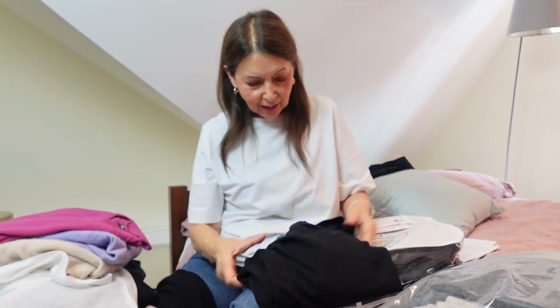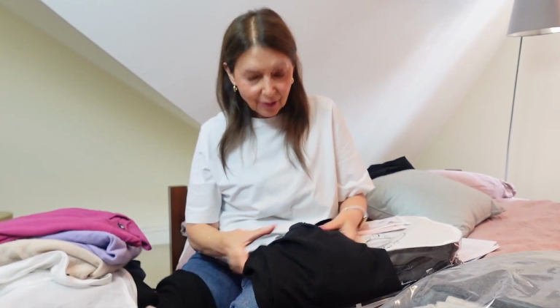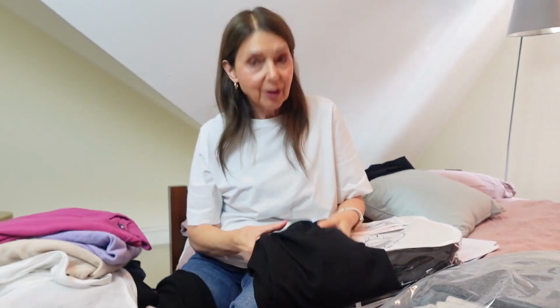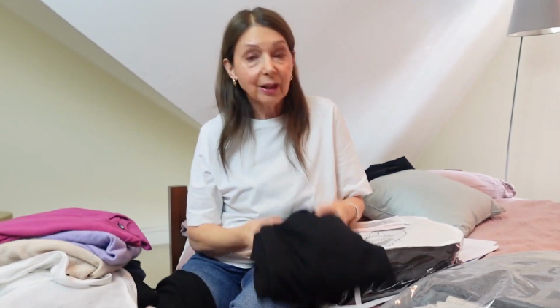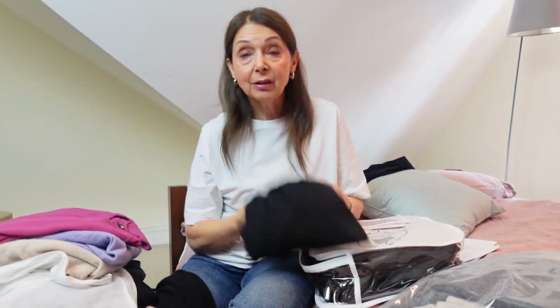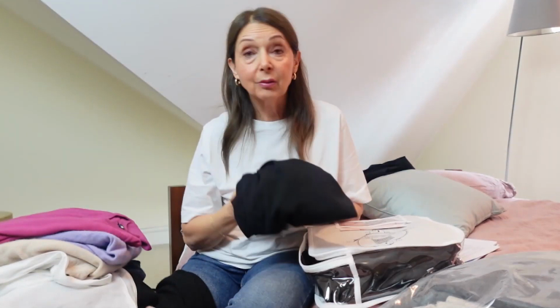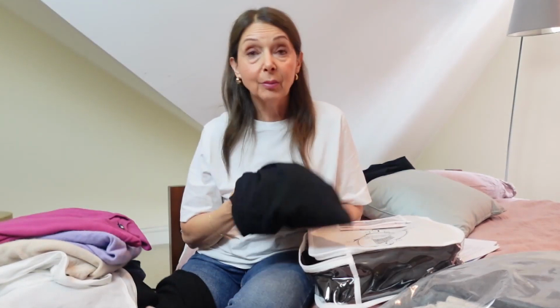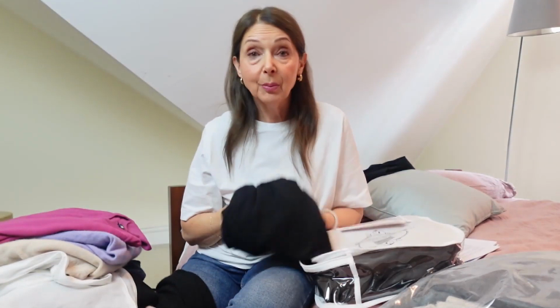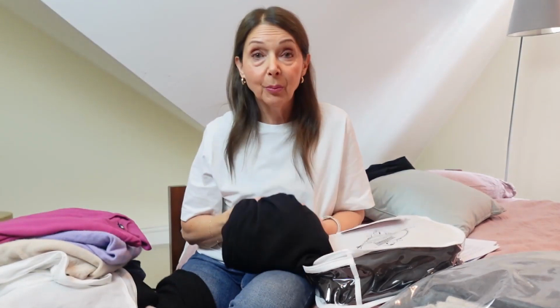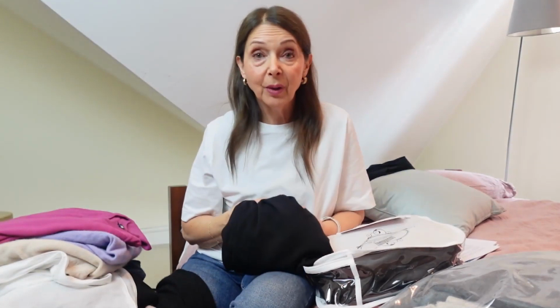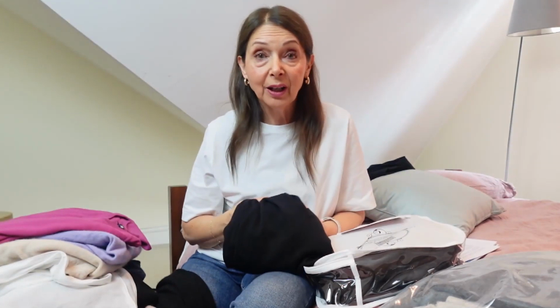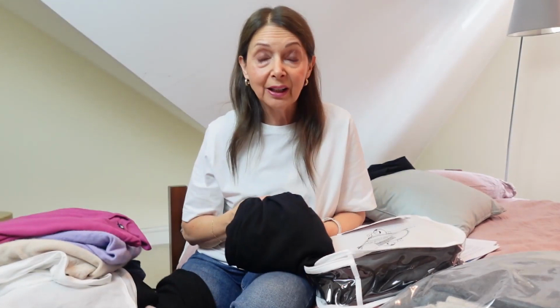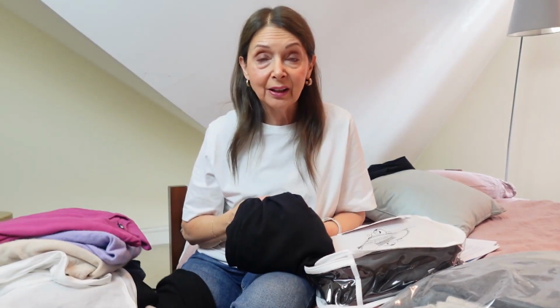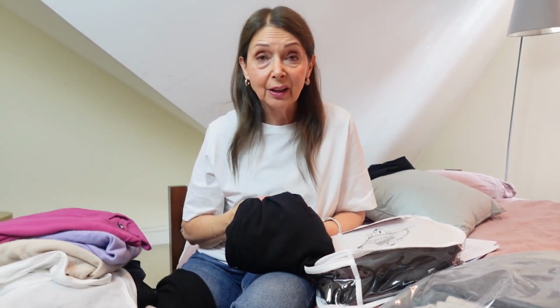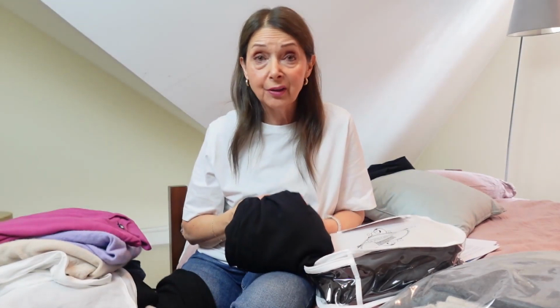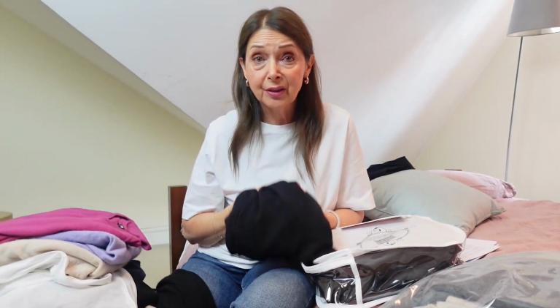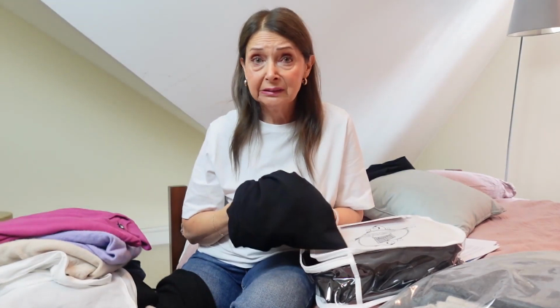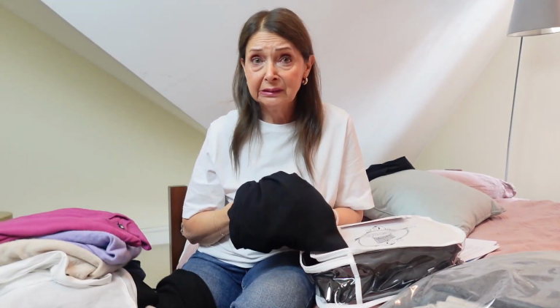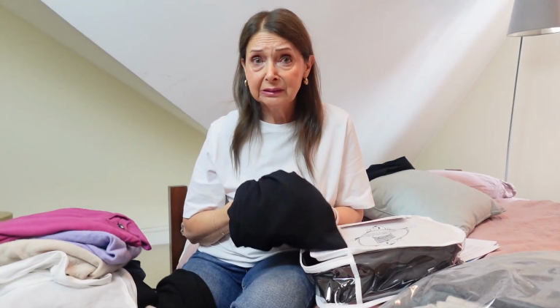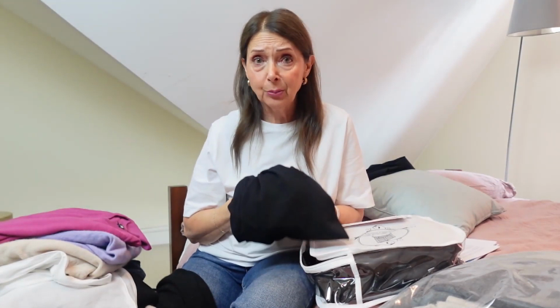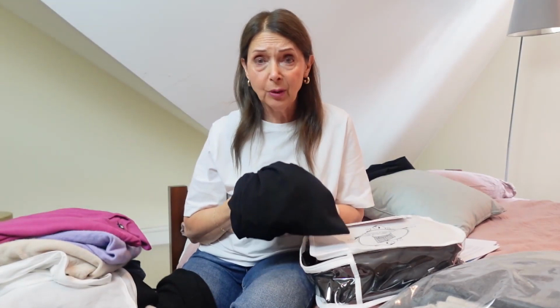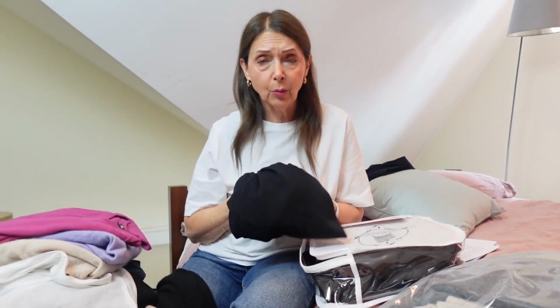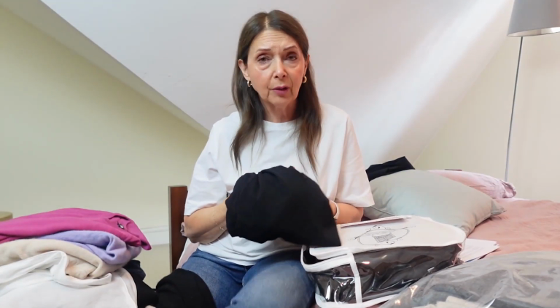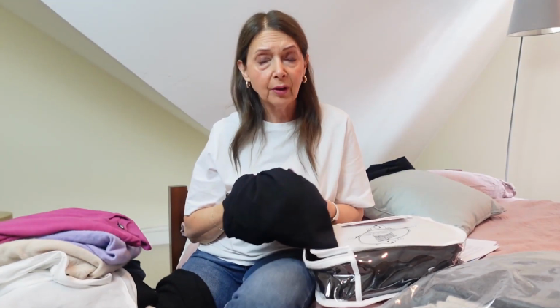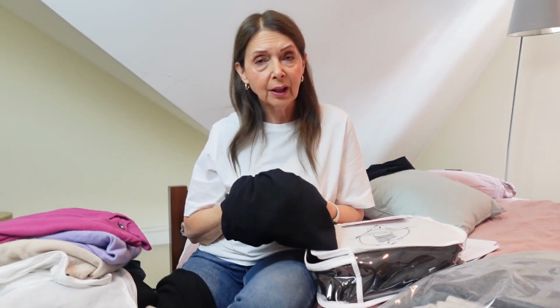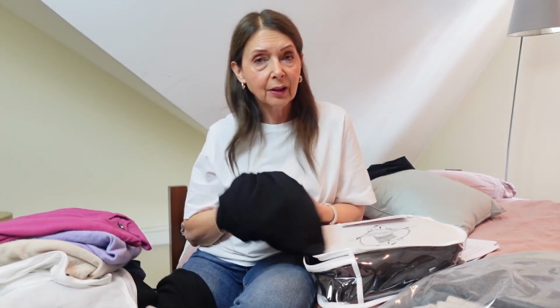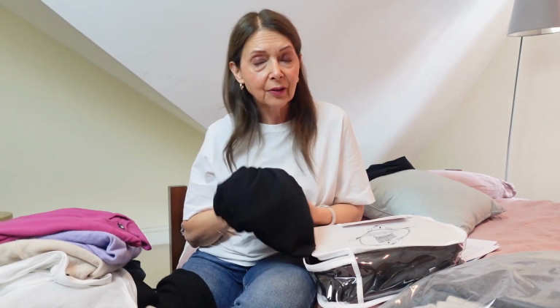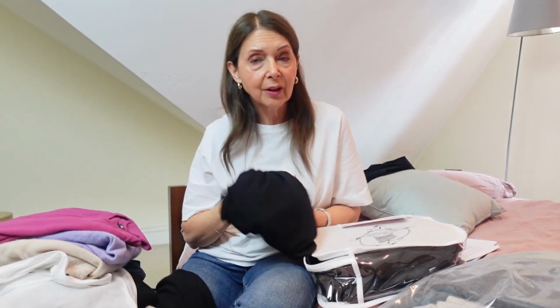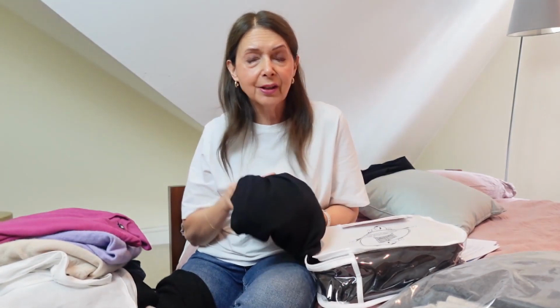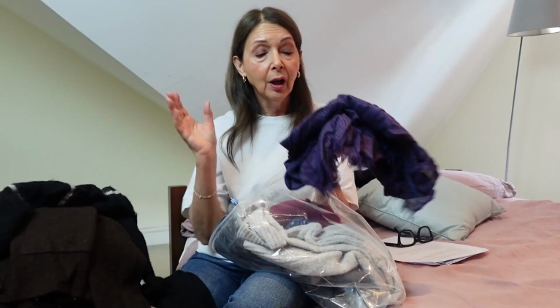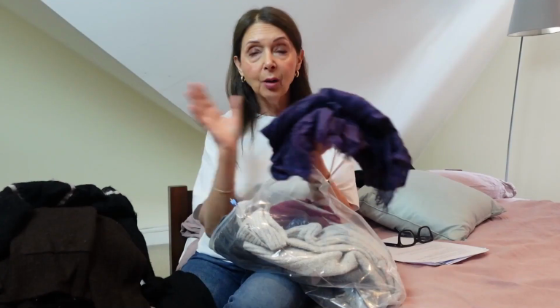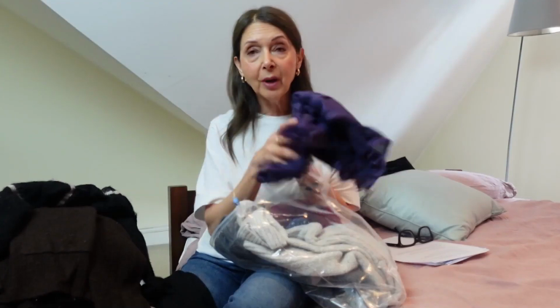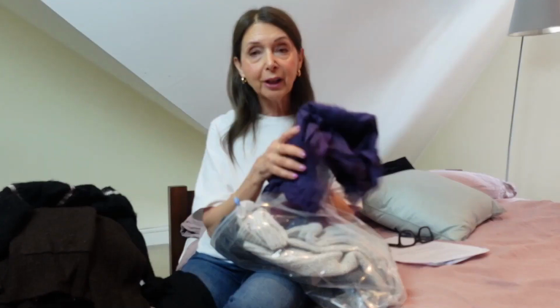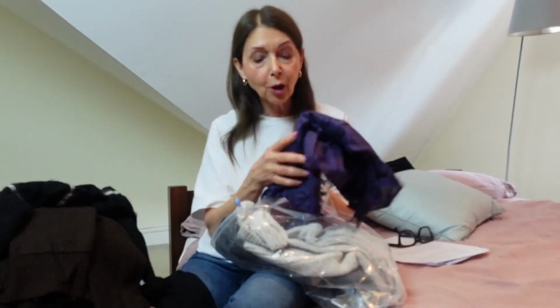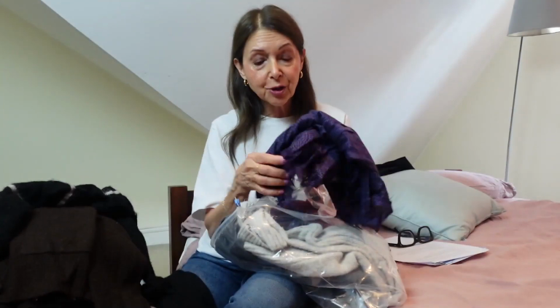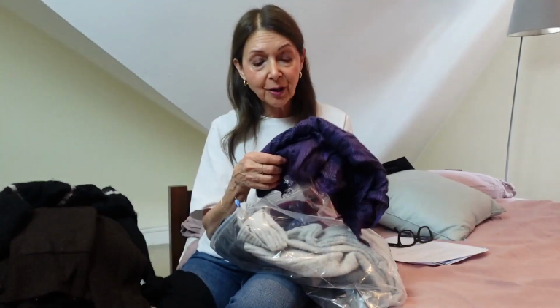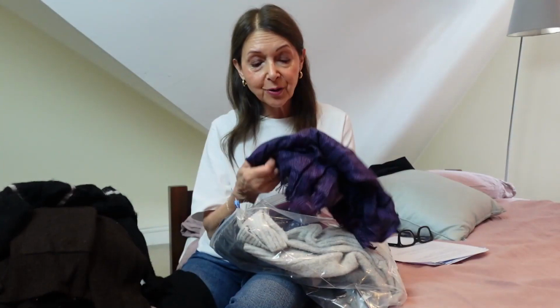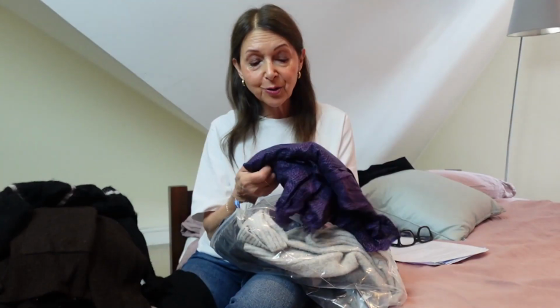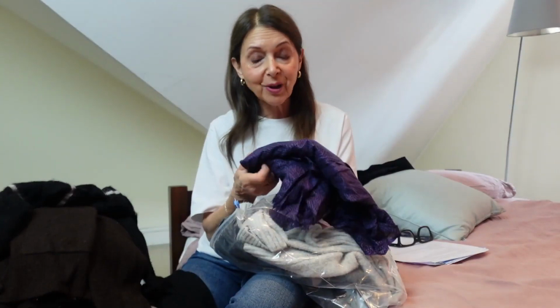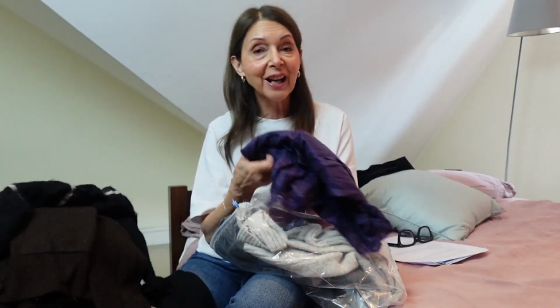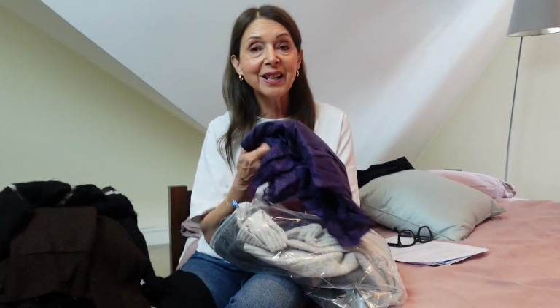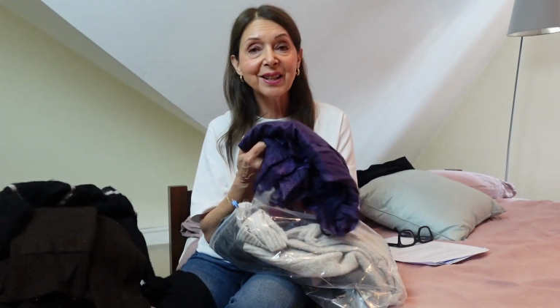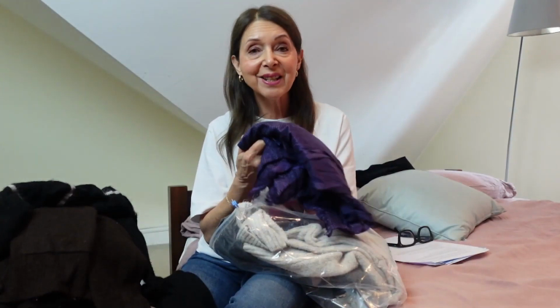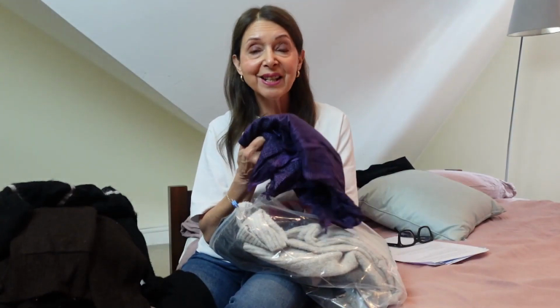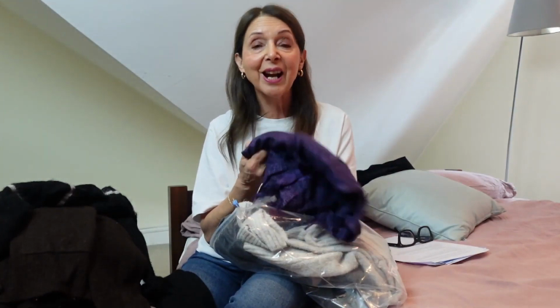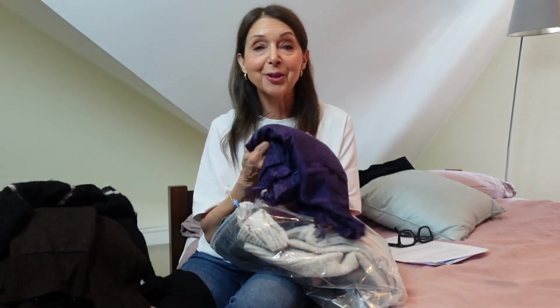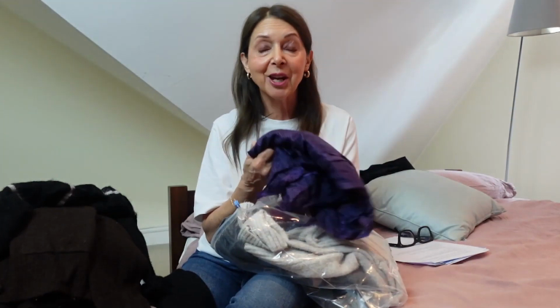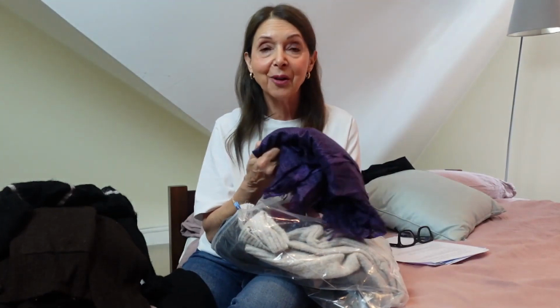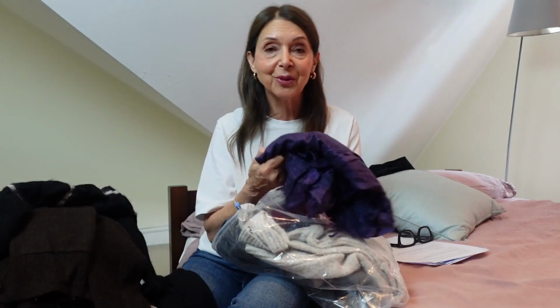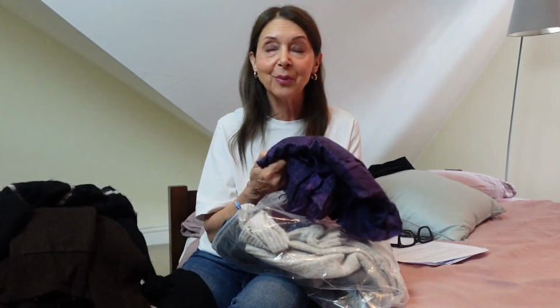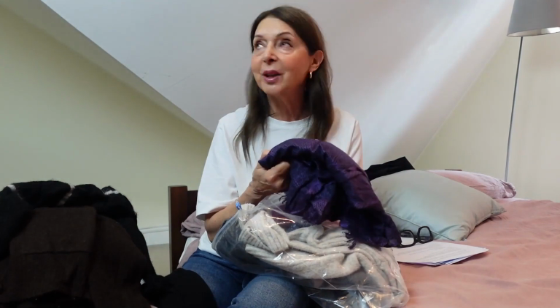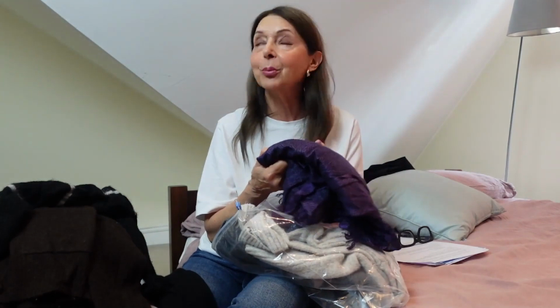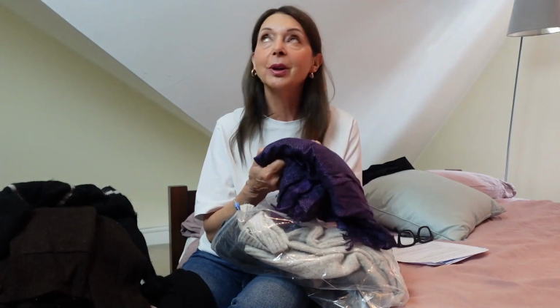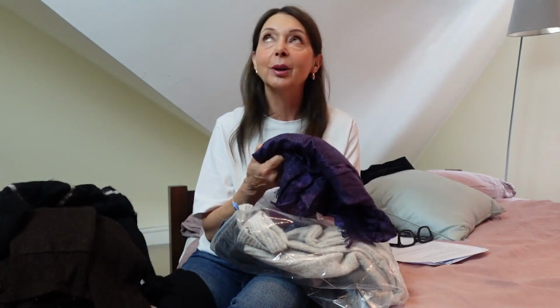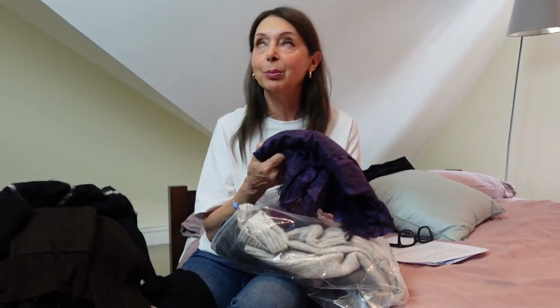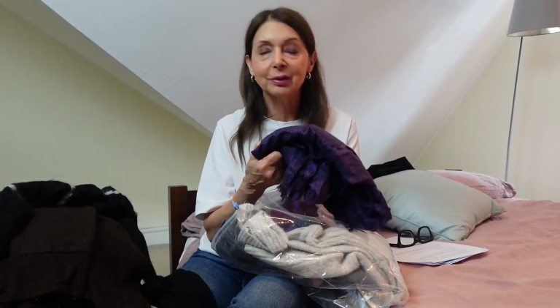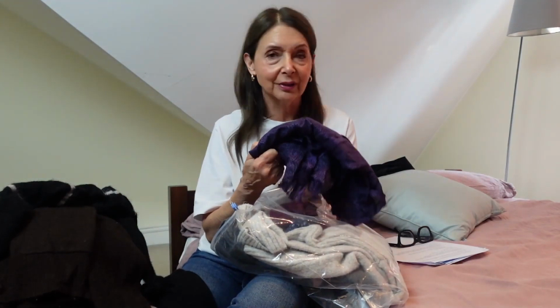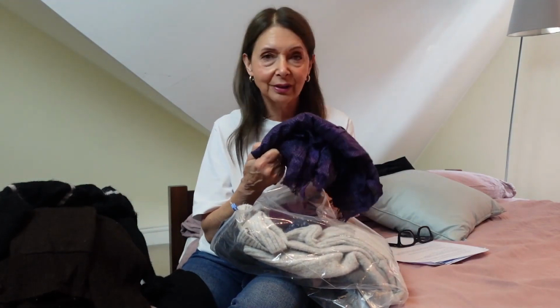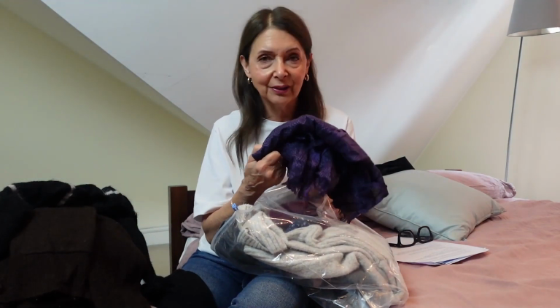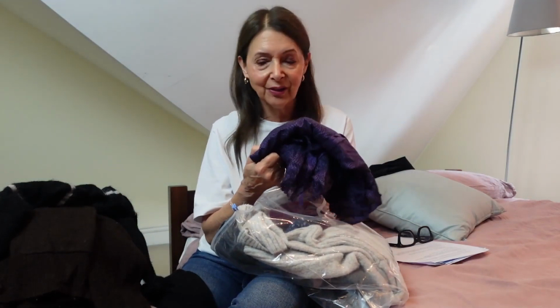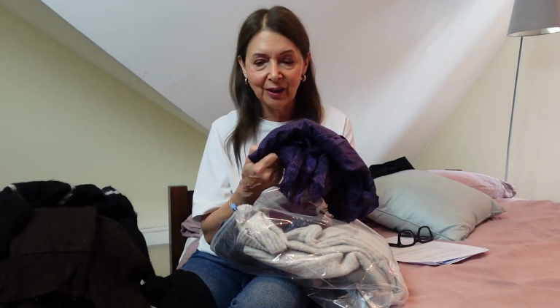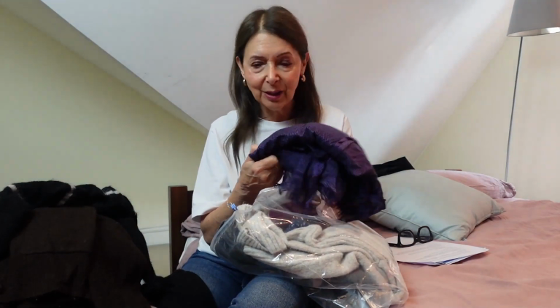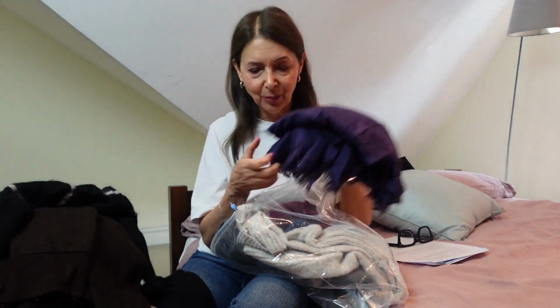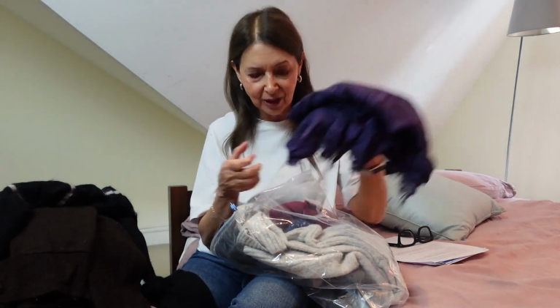Actually, I can't remember buying this. It's a bit worrying, isn't it? Oh my gosh, I've just realized I did actually have something purple. Silly me.